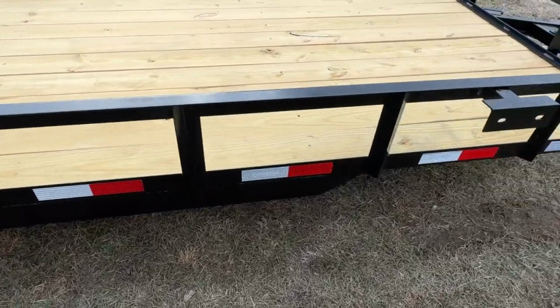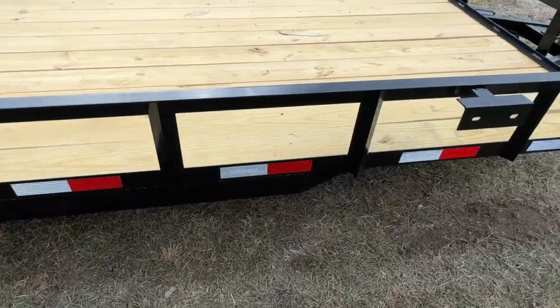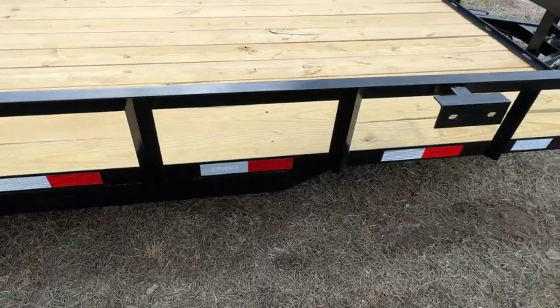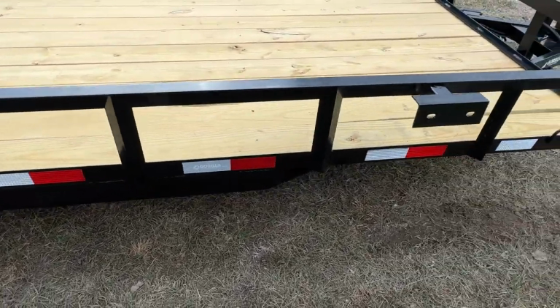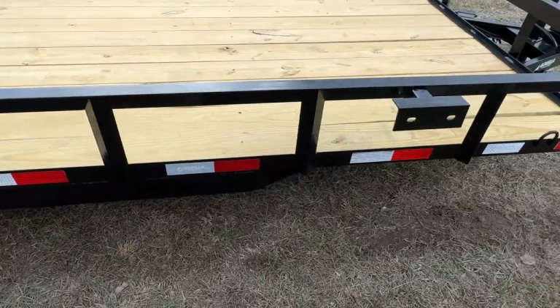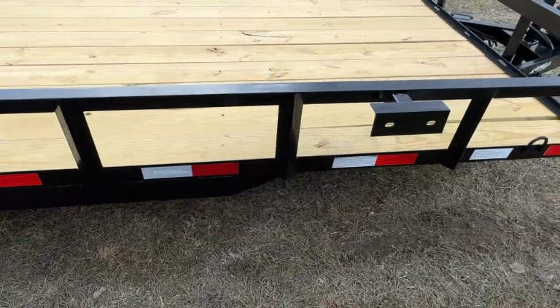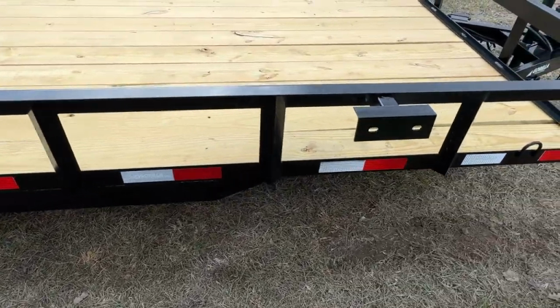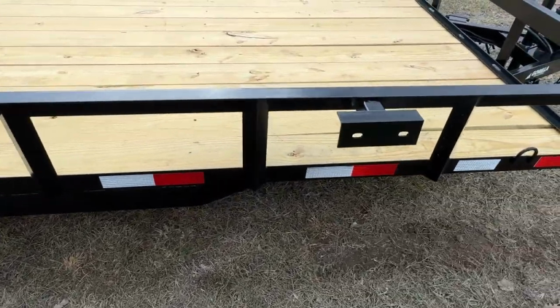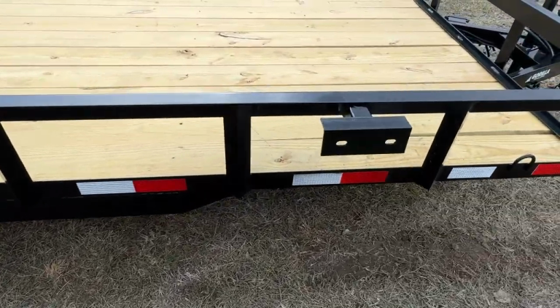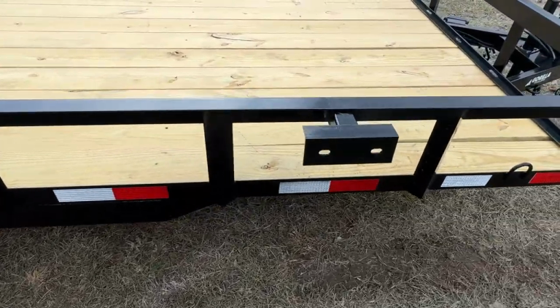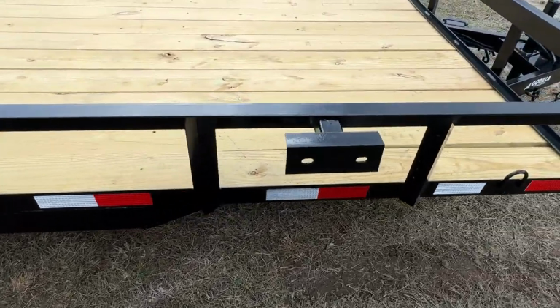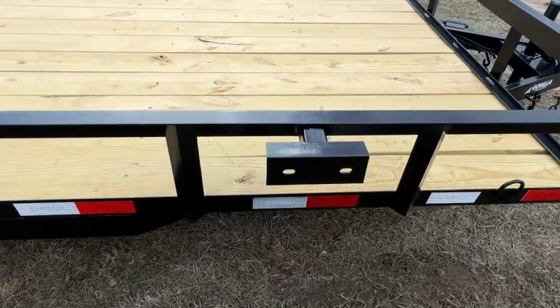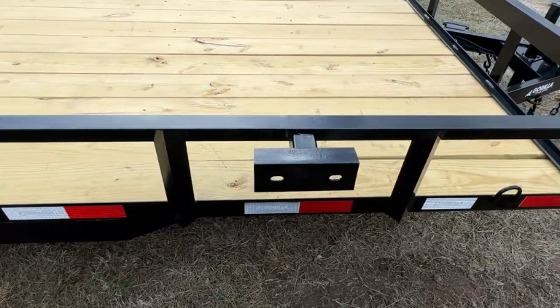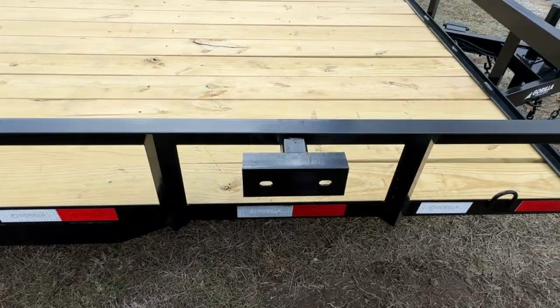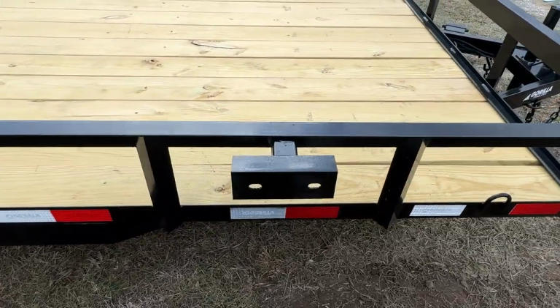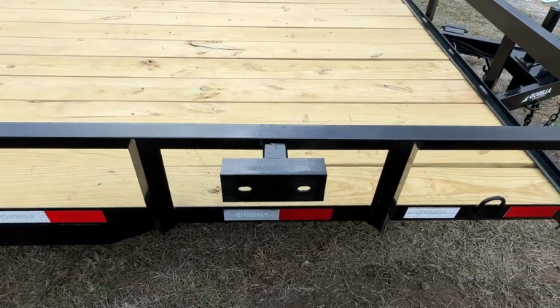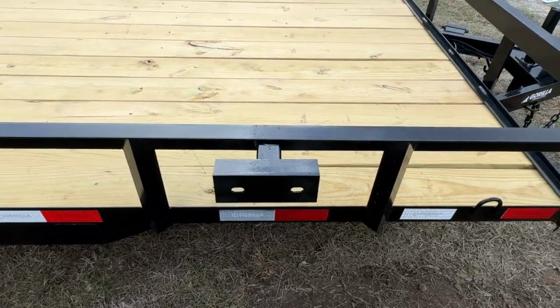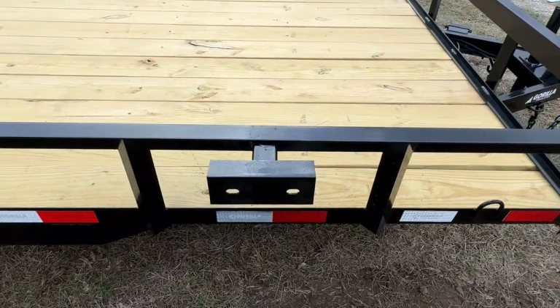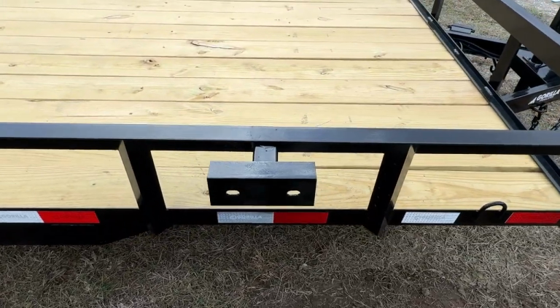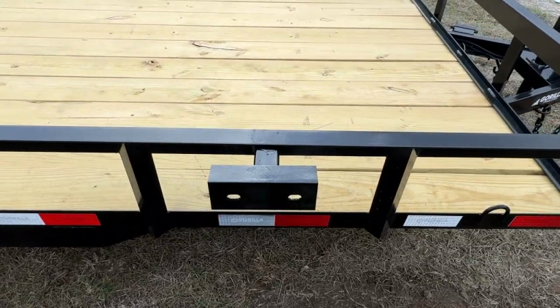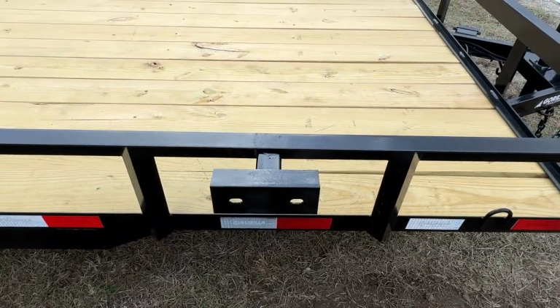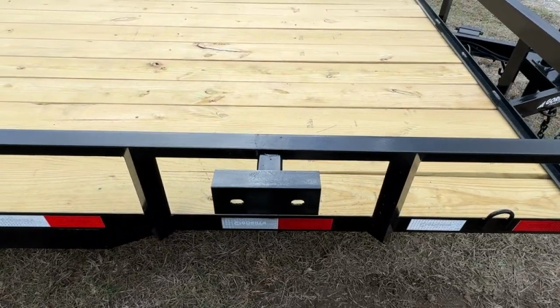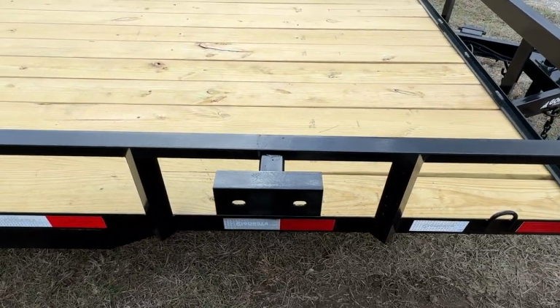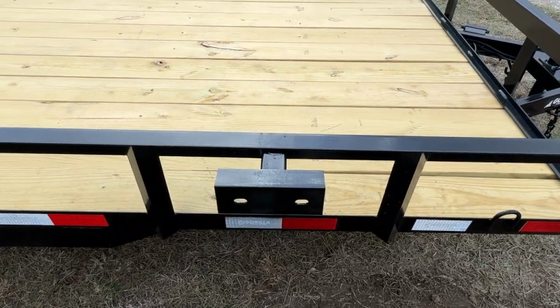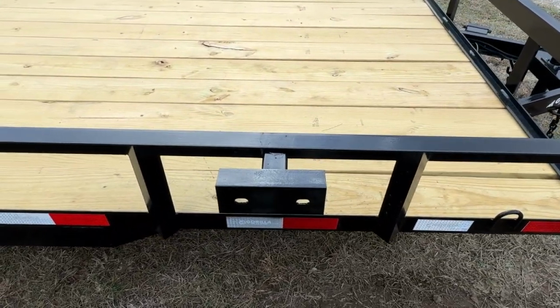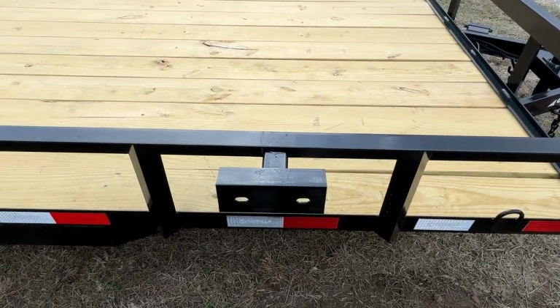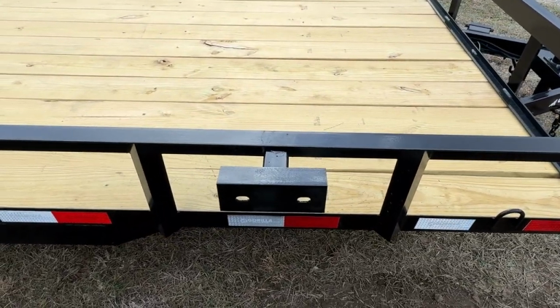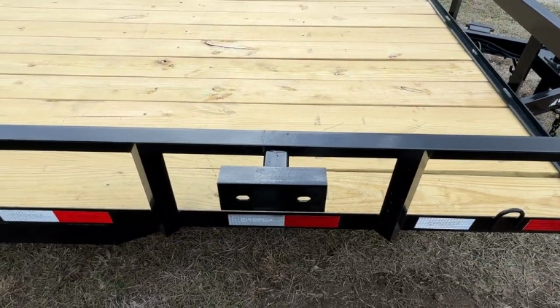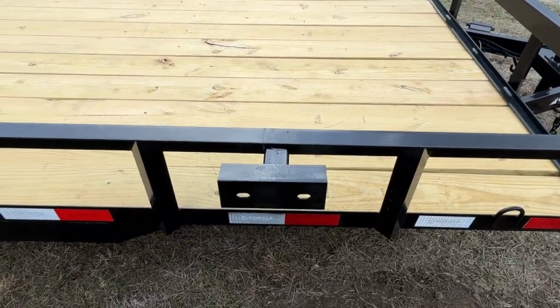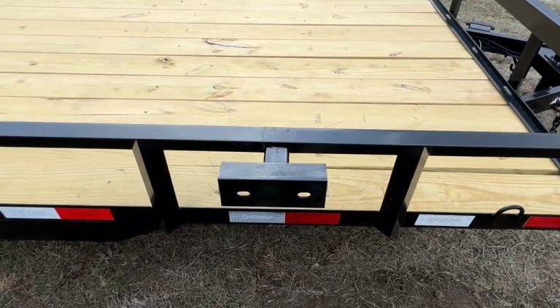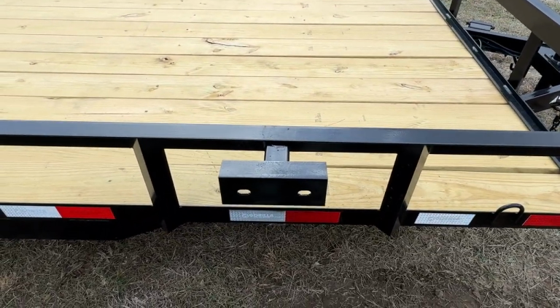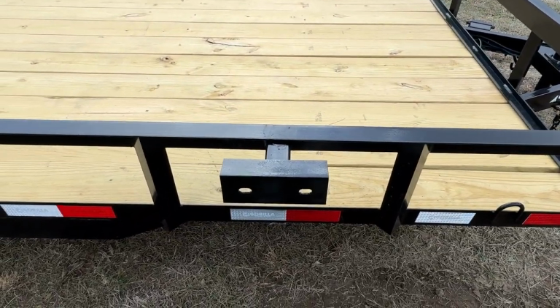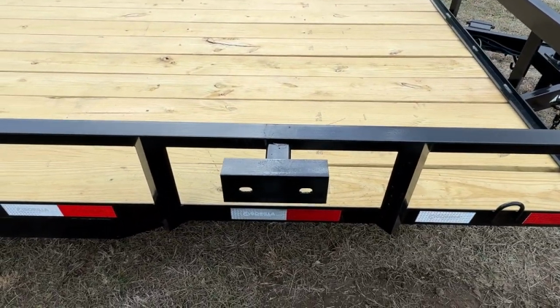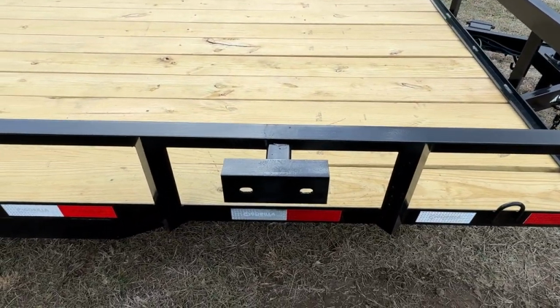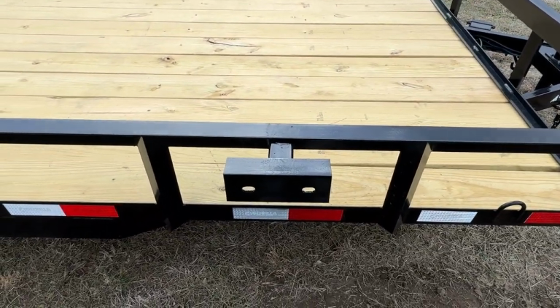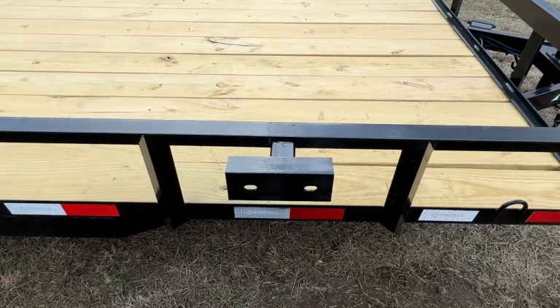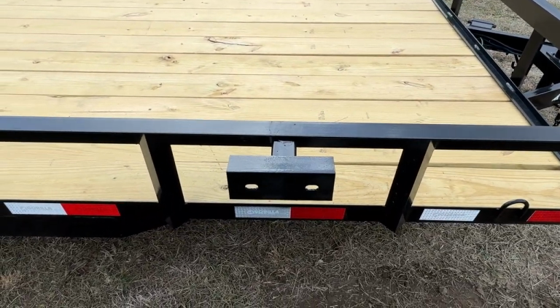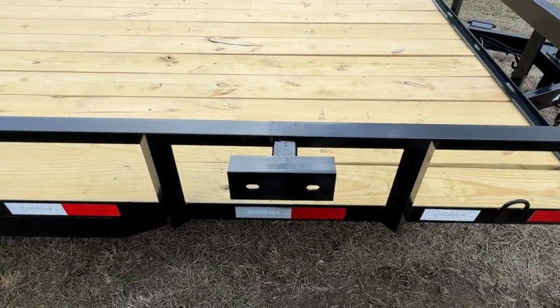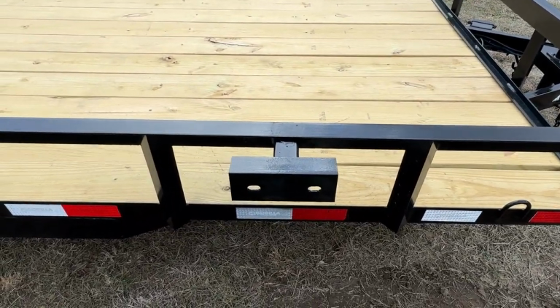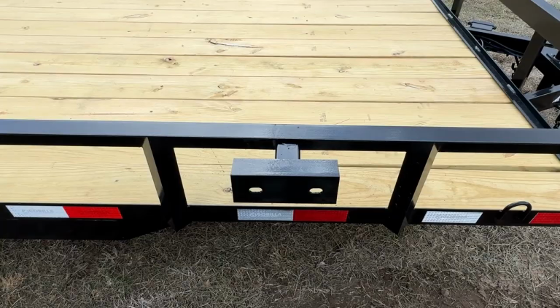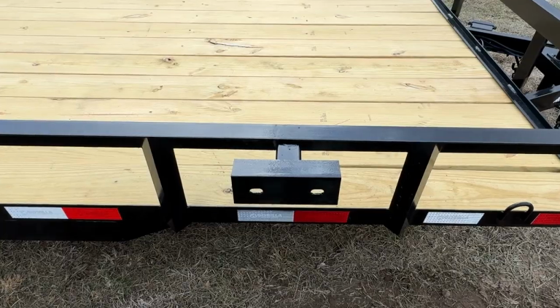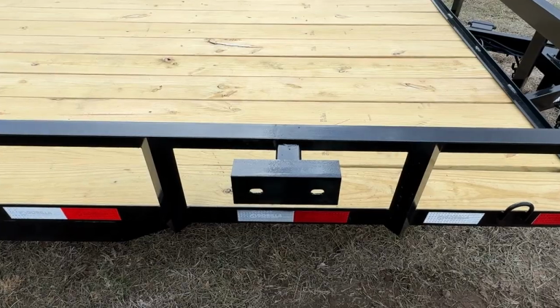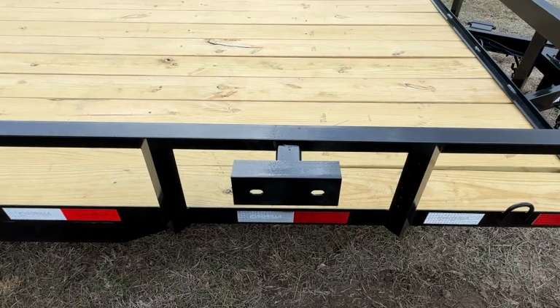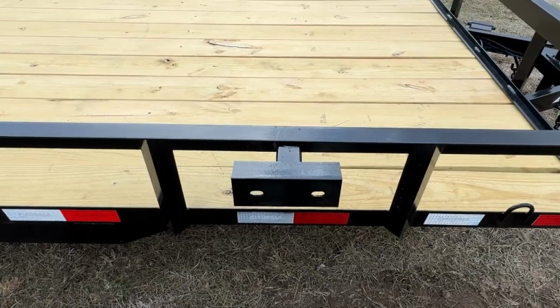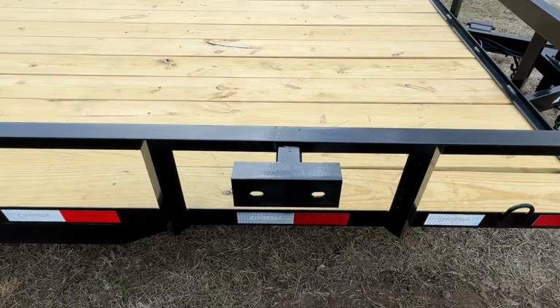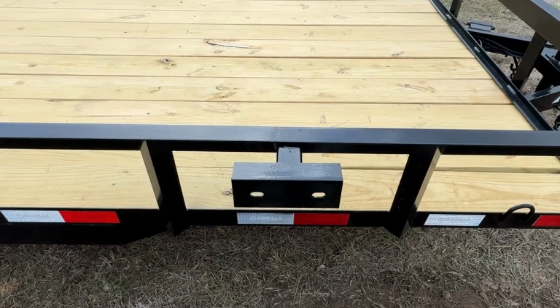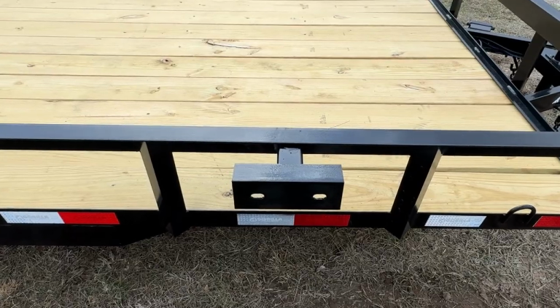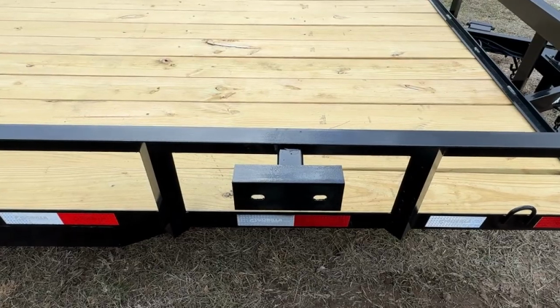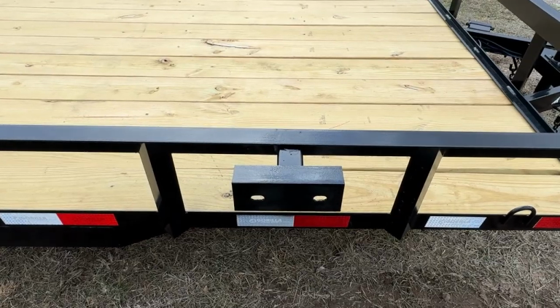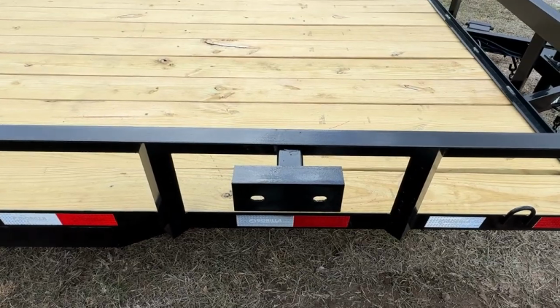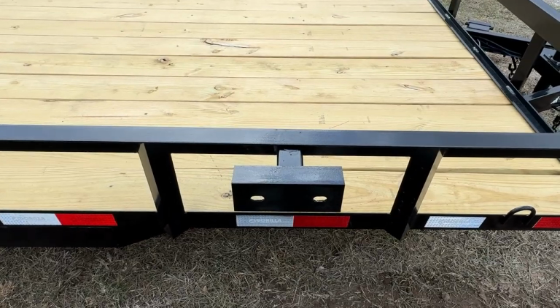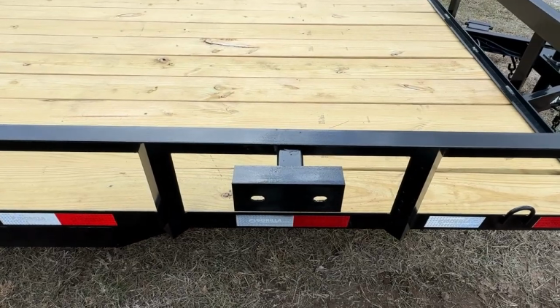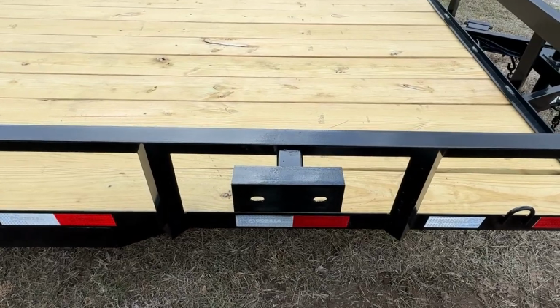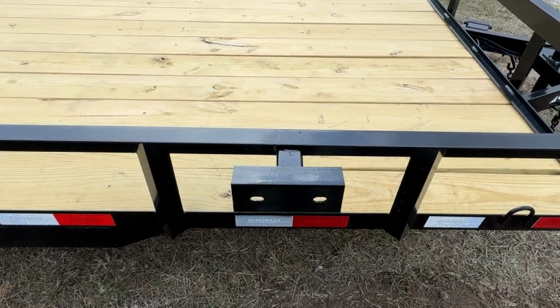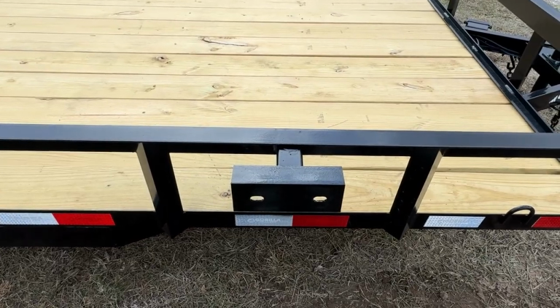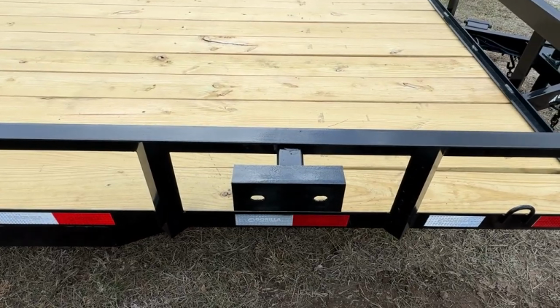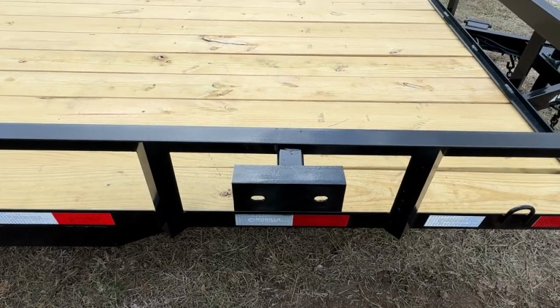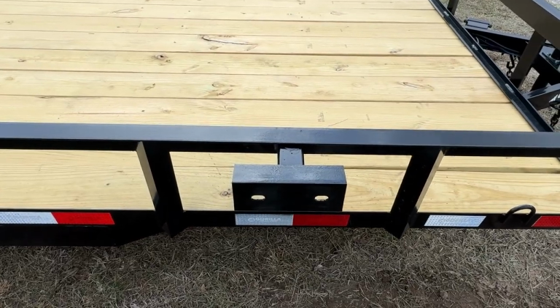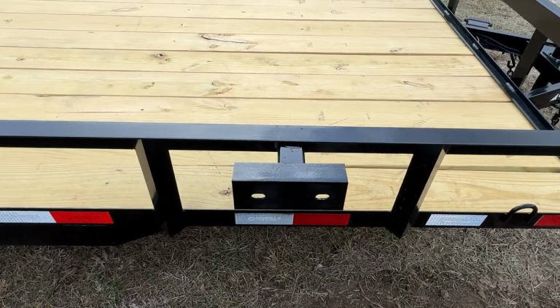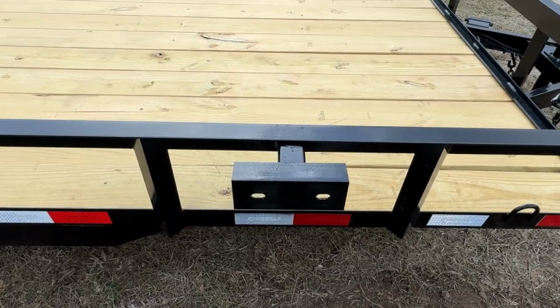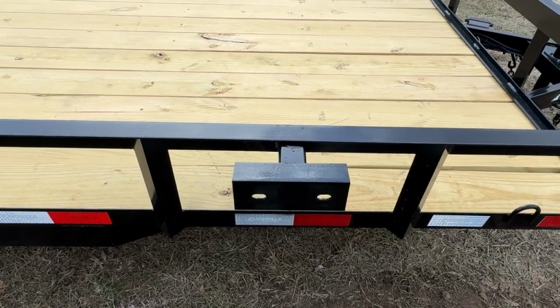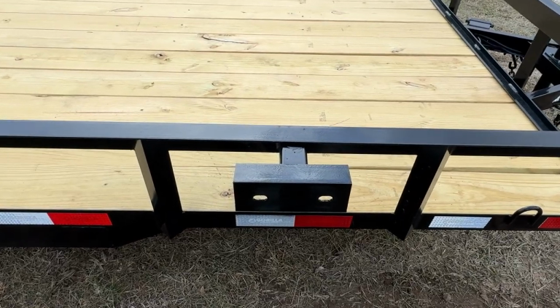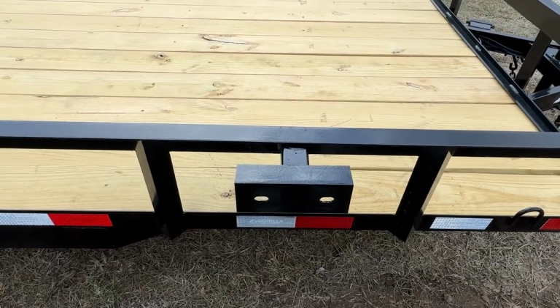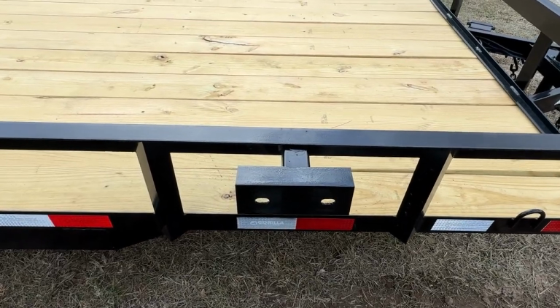Right here will be the spare tire mount. This is standard for all of our trailers. It is usually going to be mounted on the passenger side.